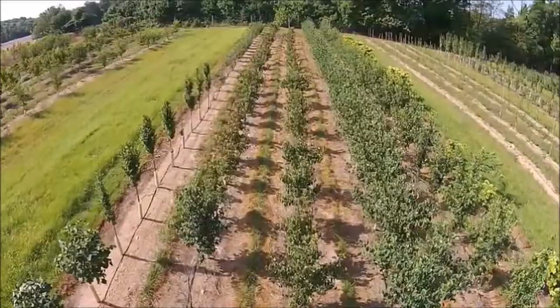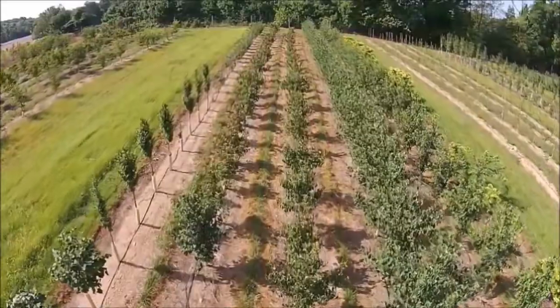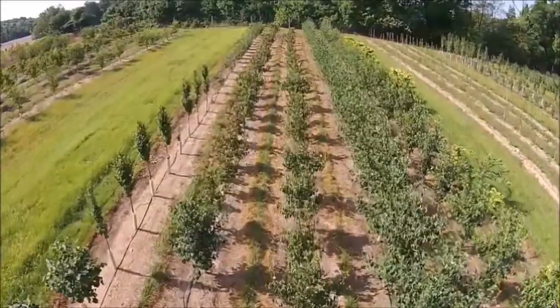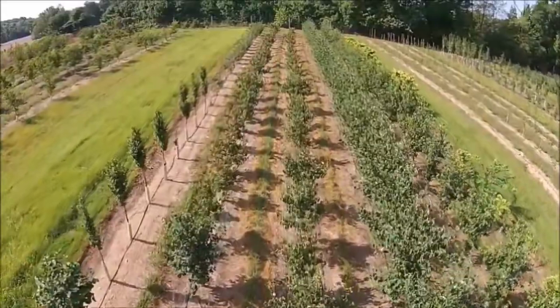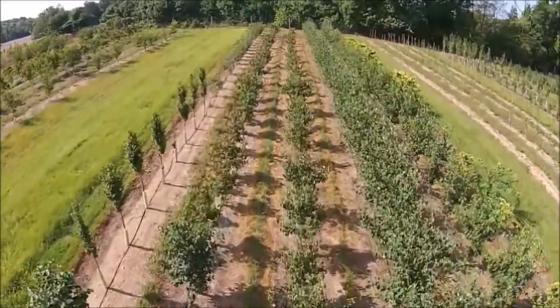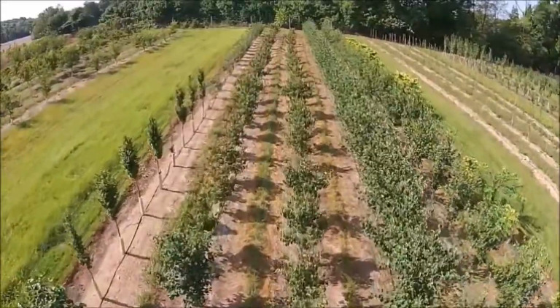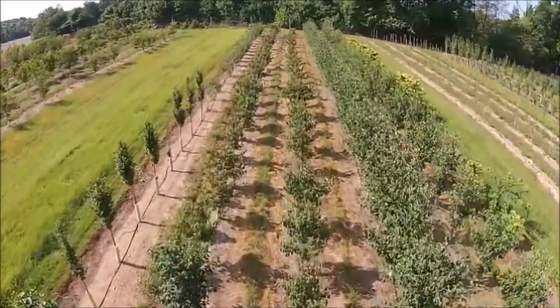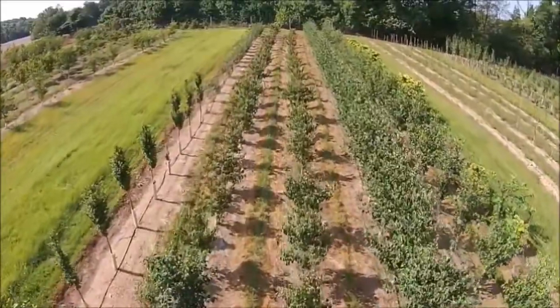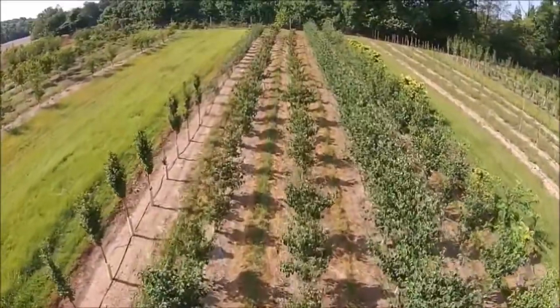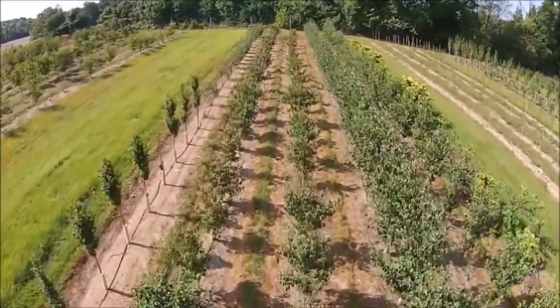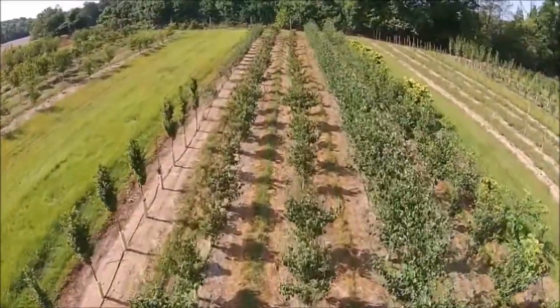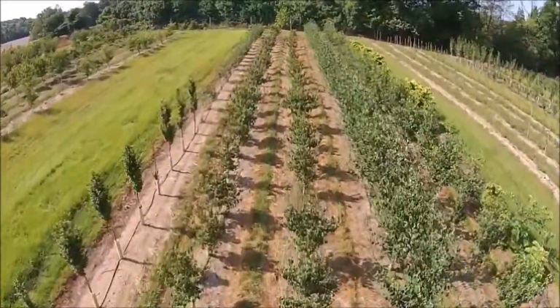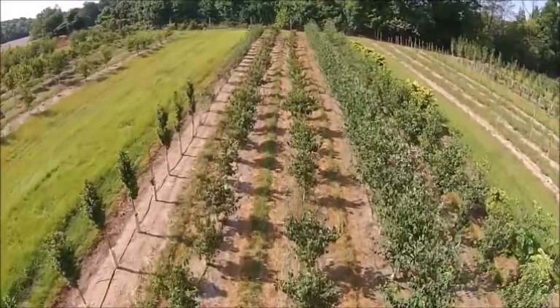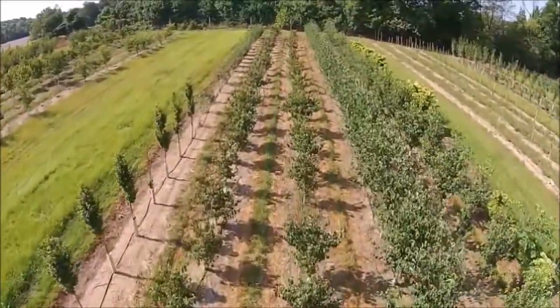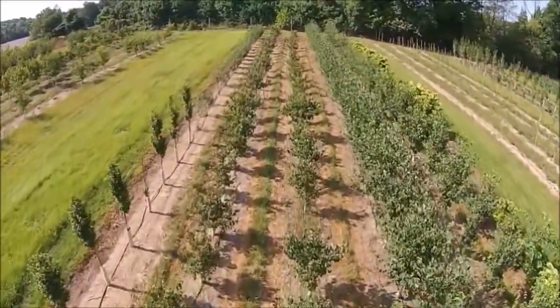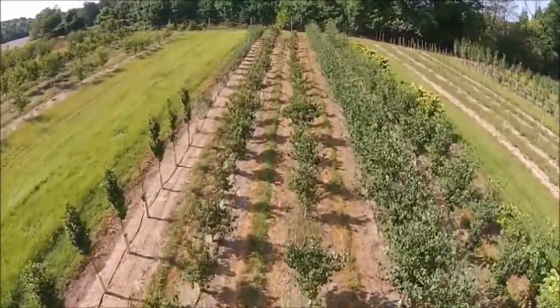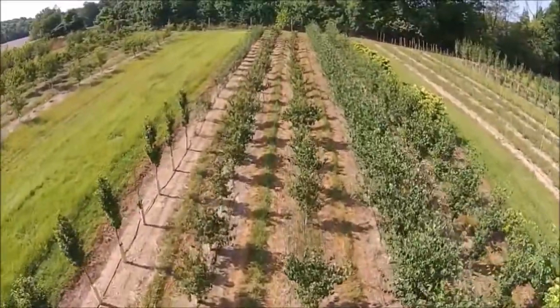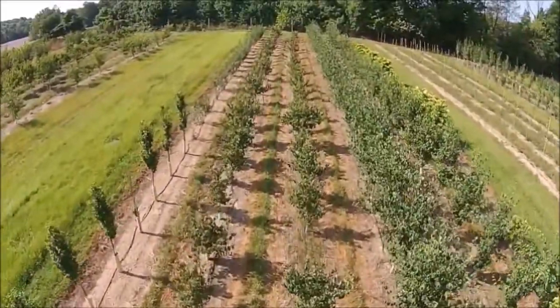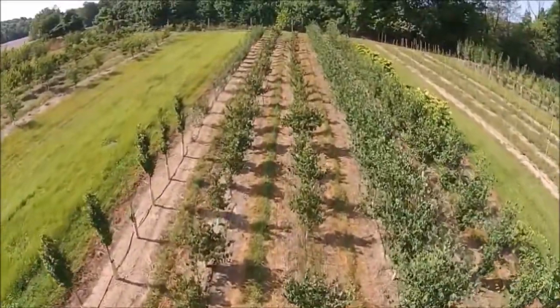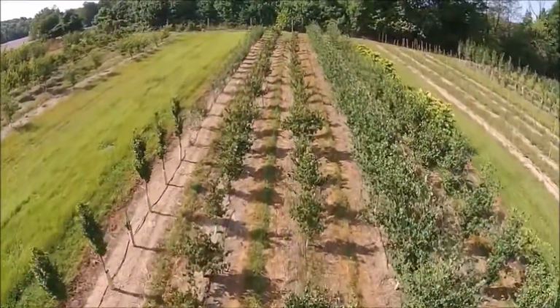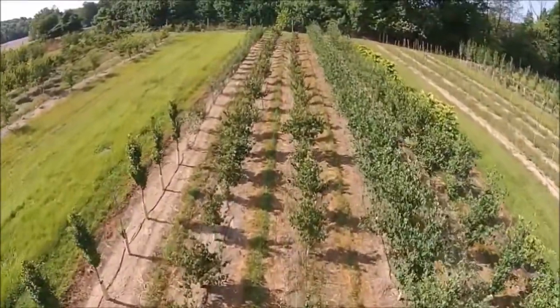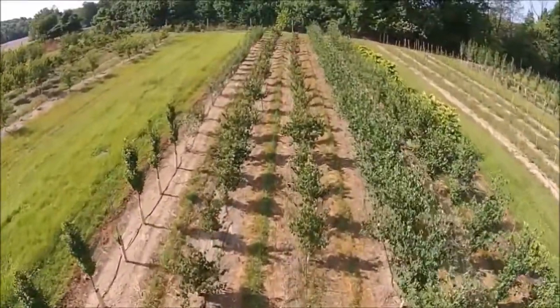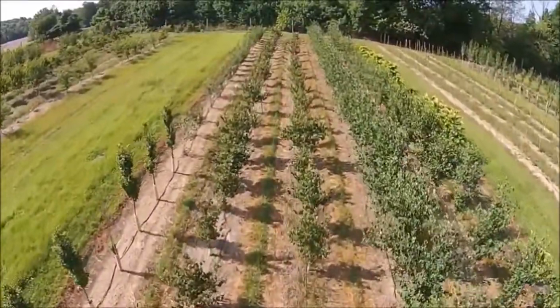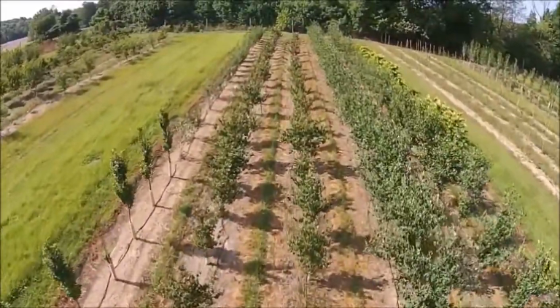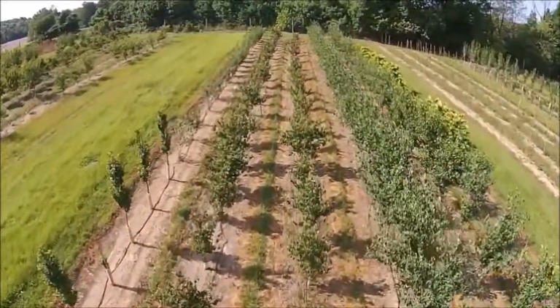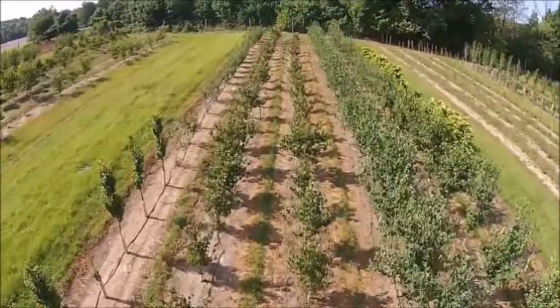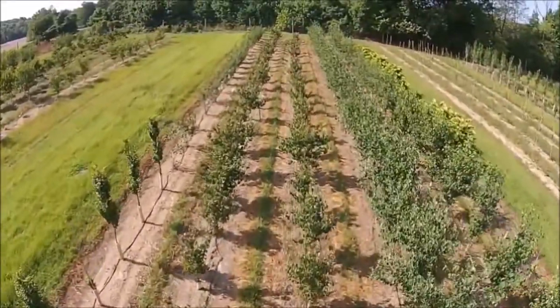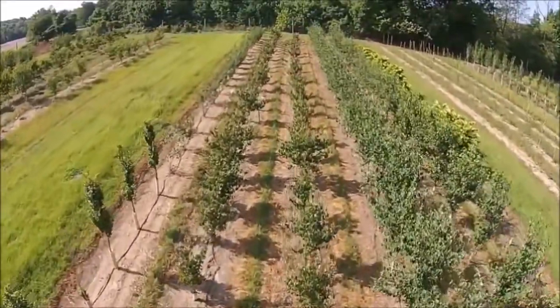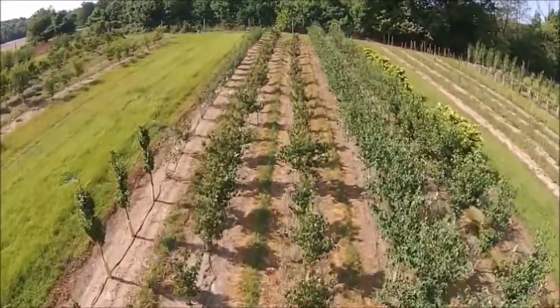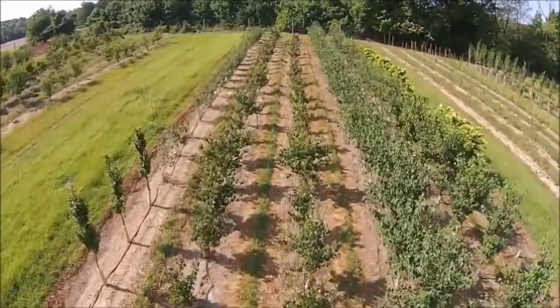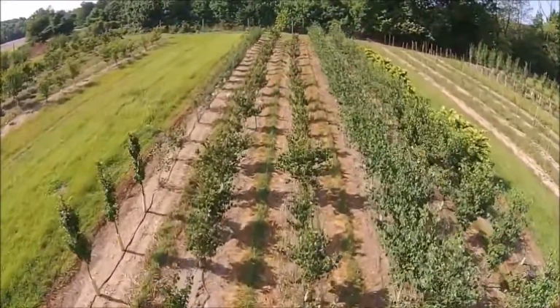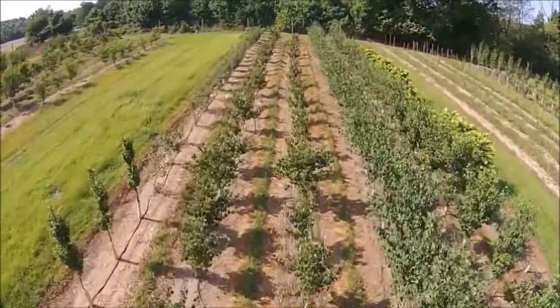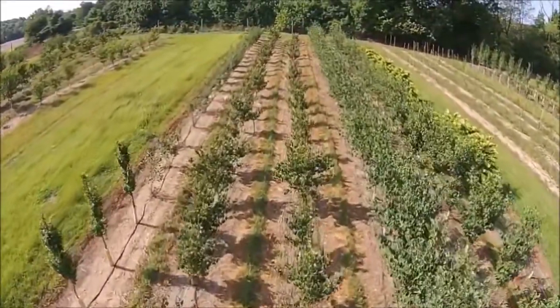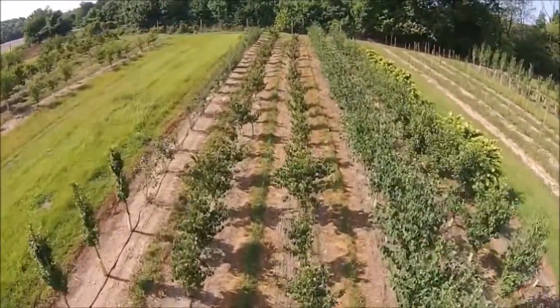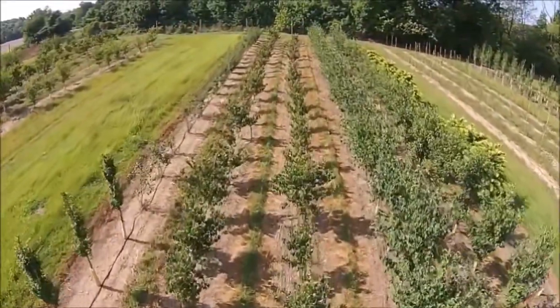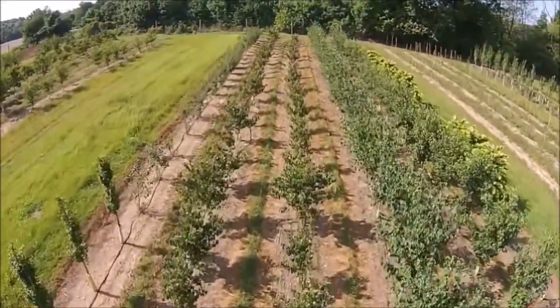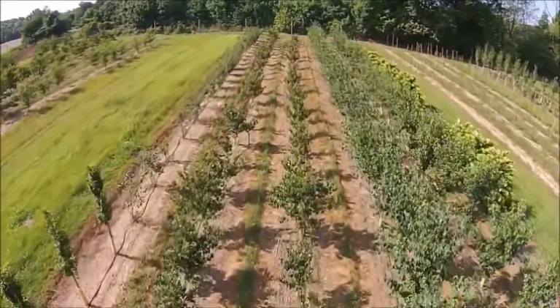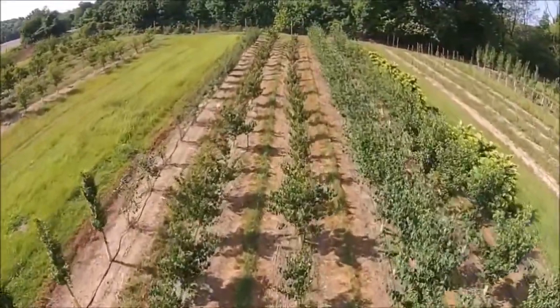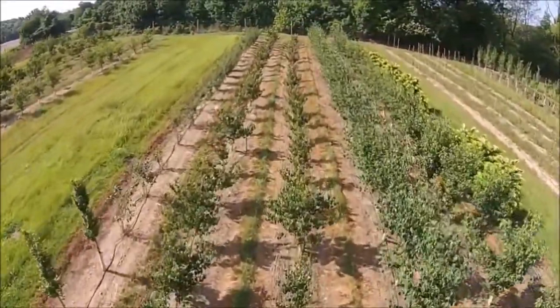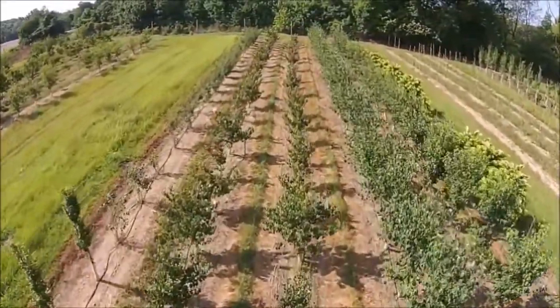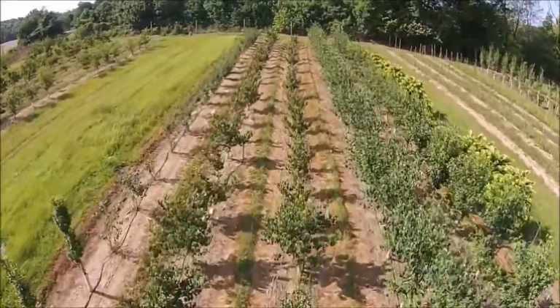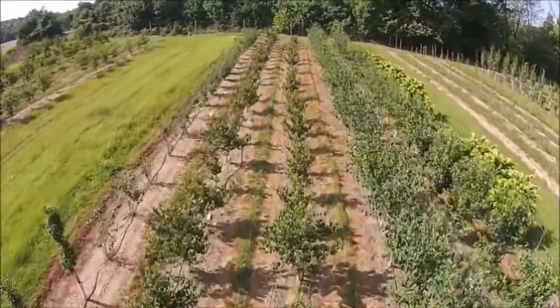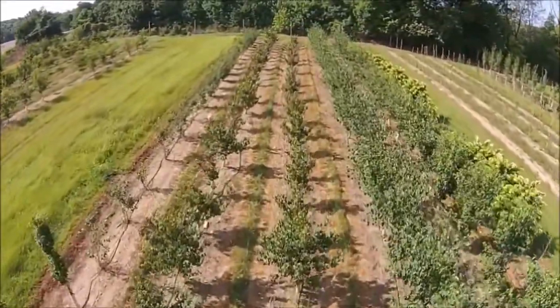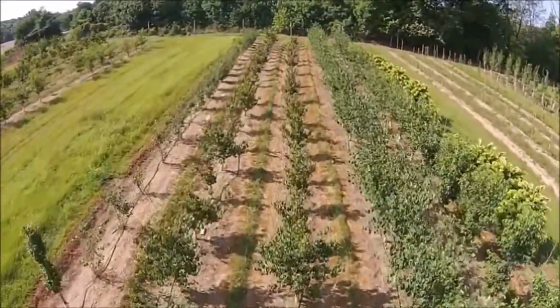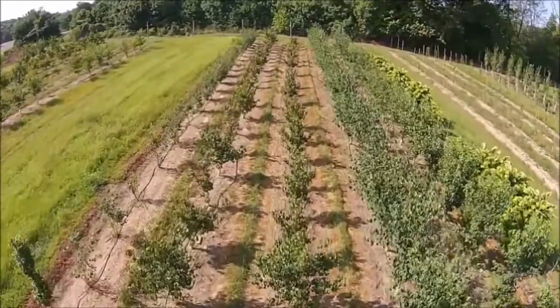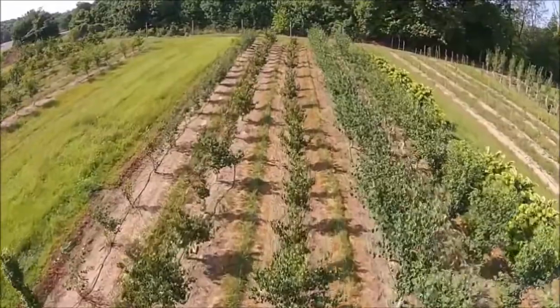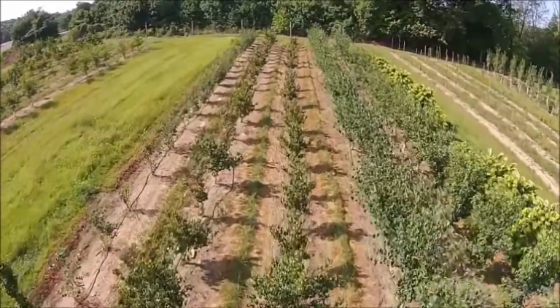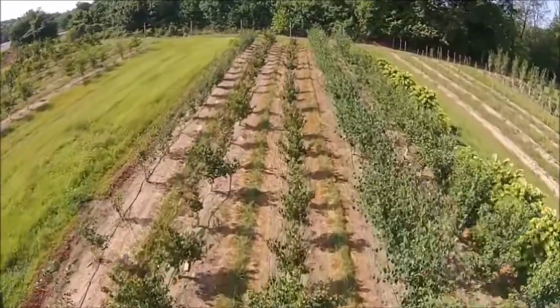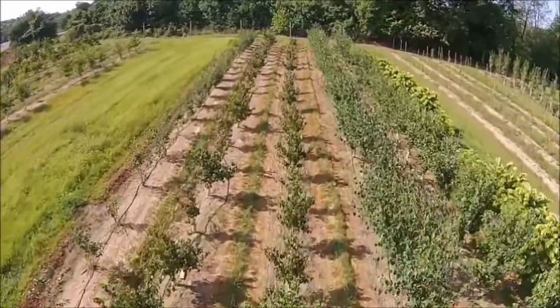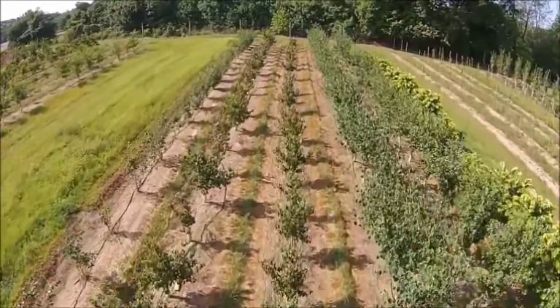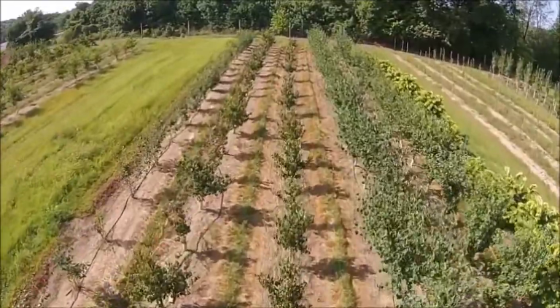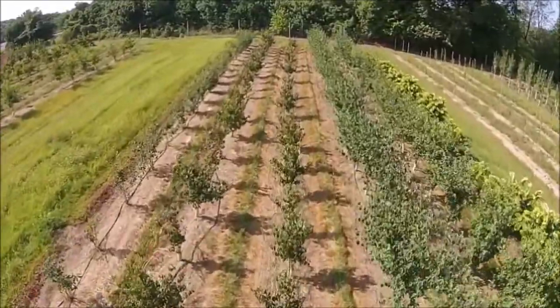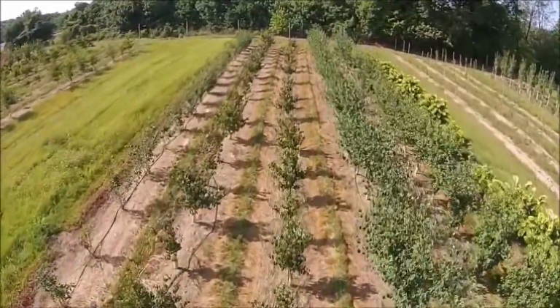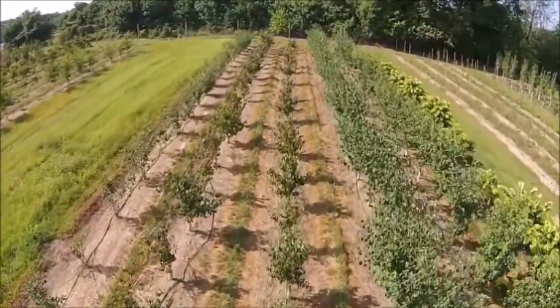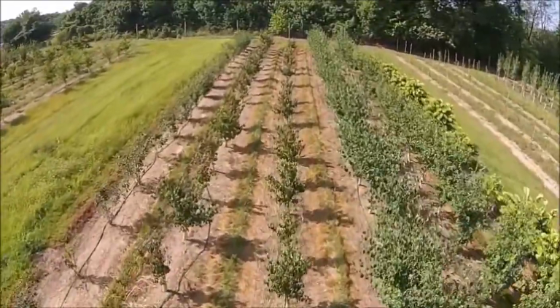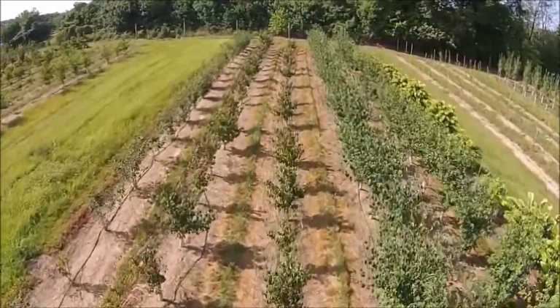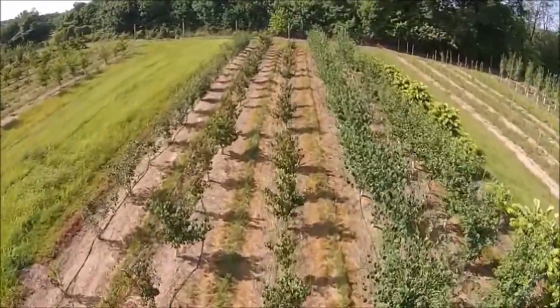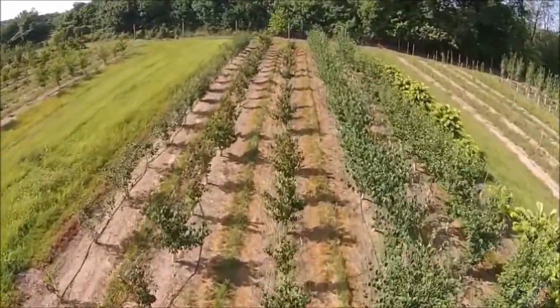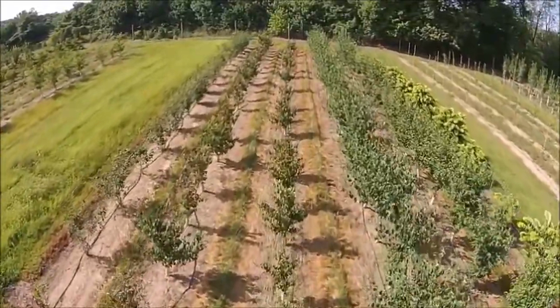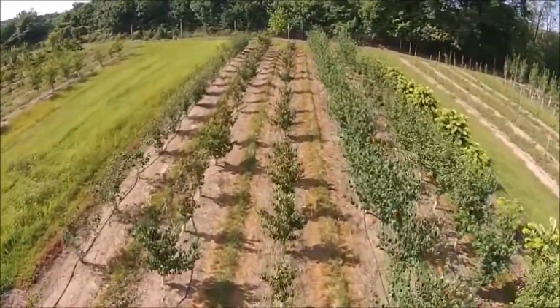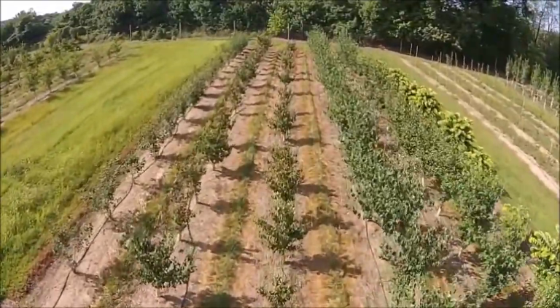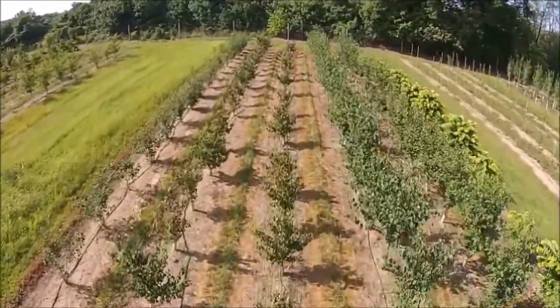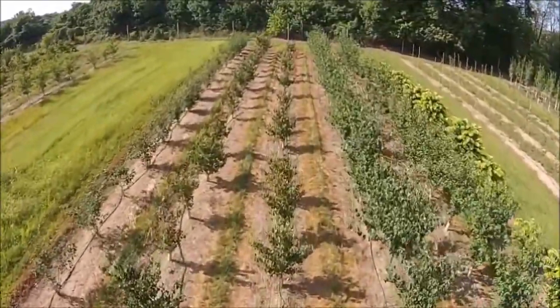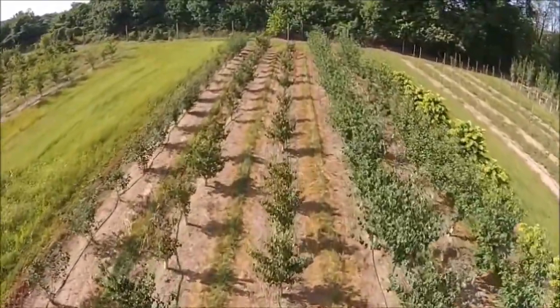Highland Hill Farm is a tree farm based out of Fountainville, PA. Highland Hill Farm invests in other farm properties across the nation.